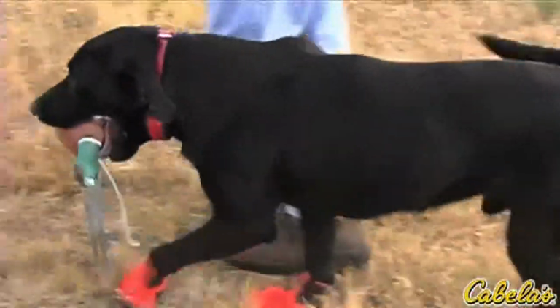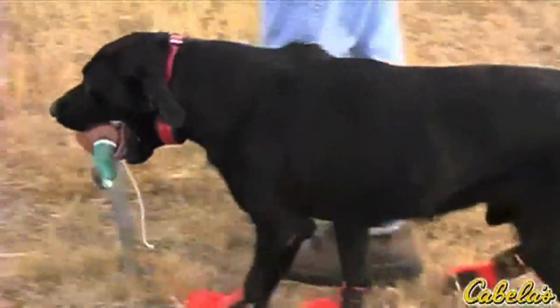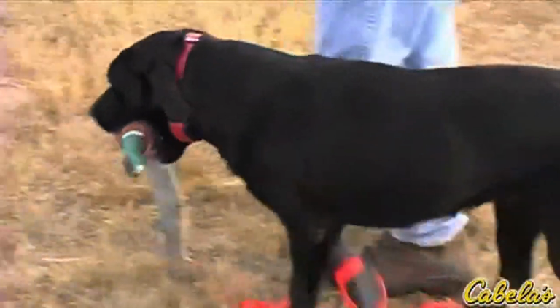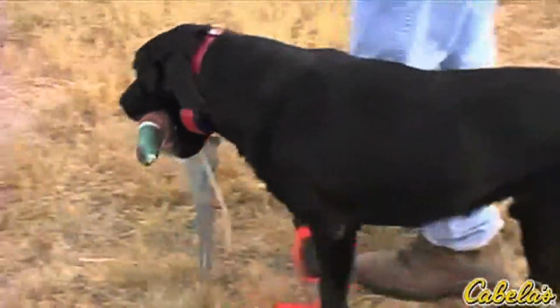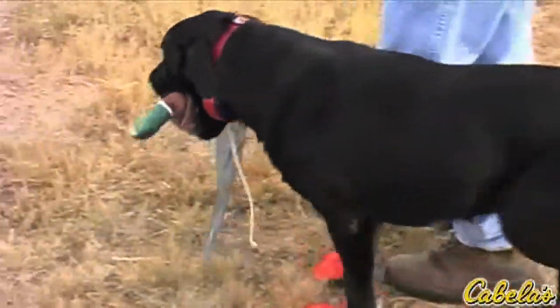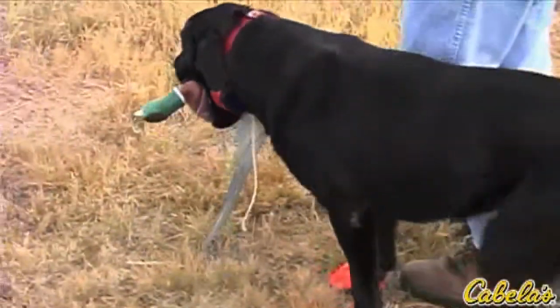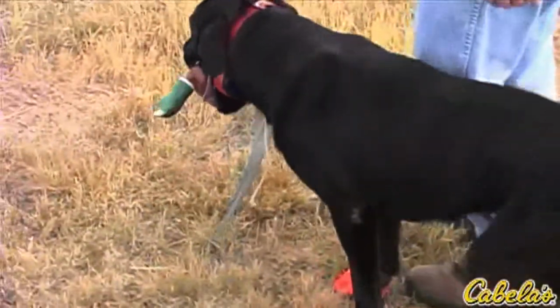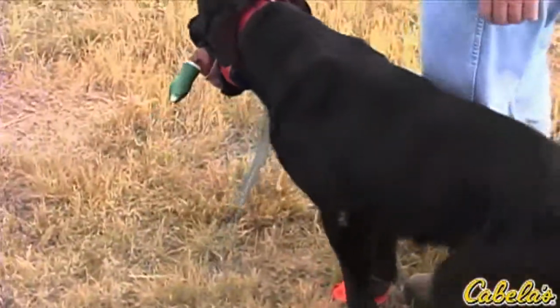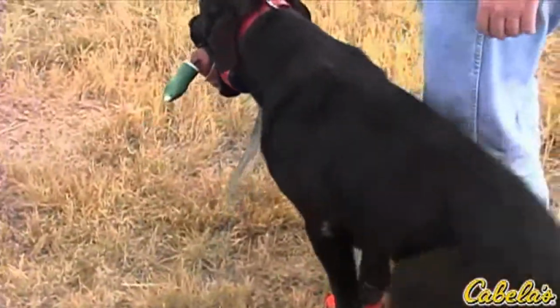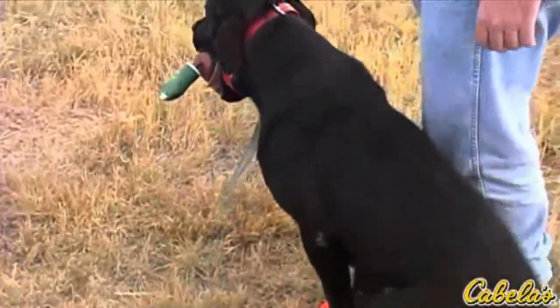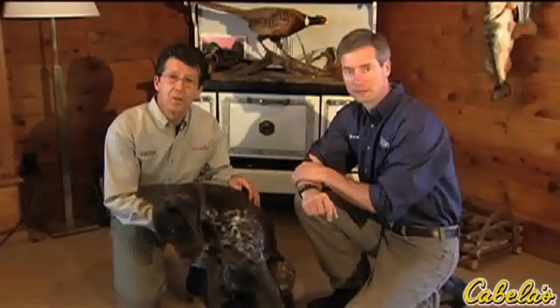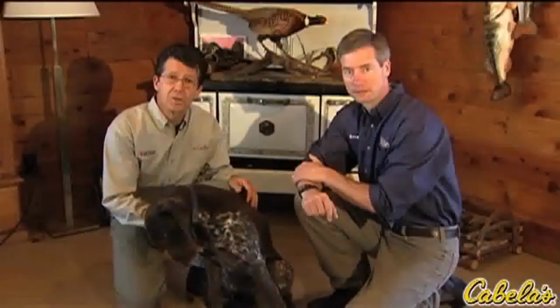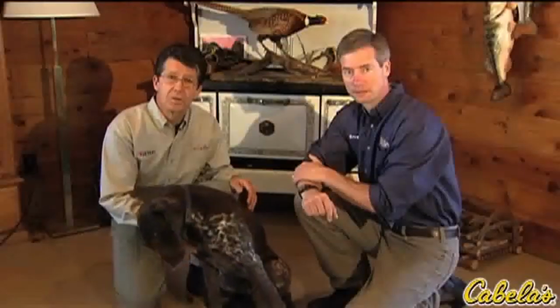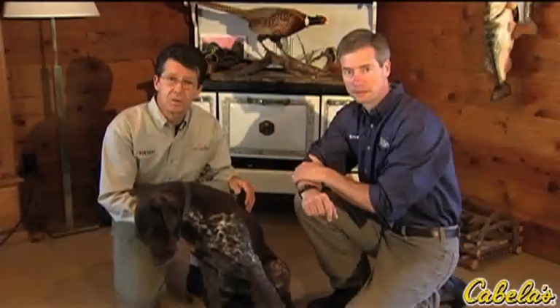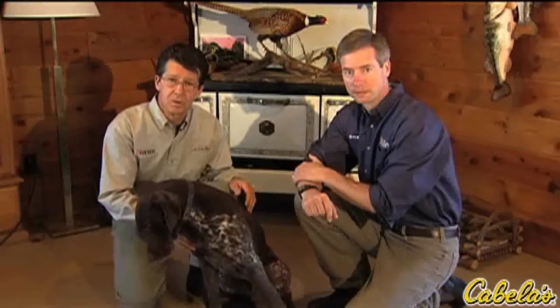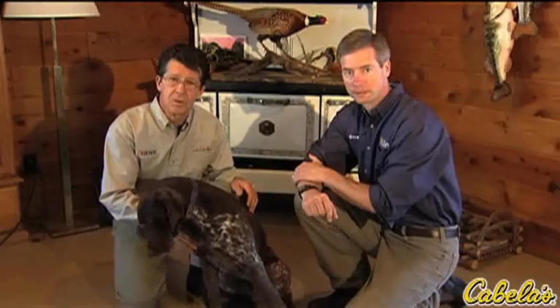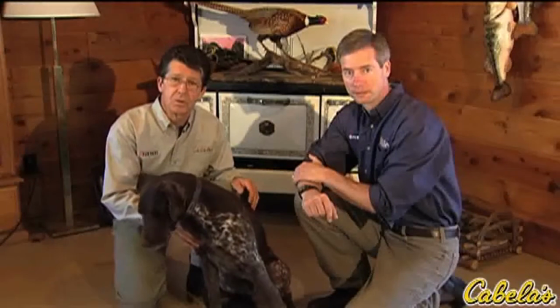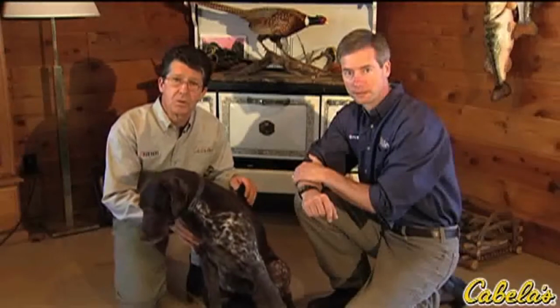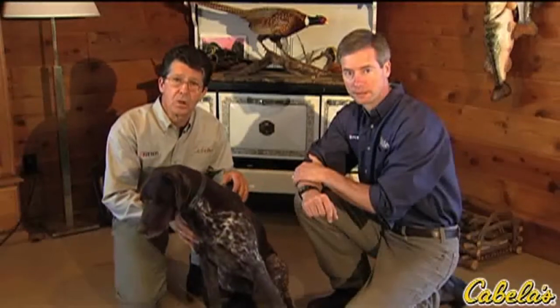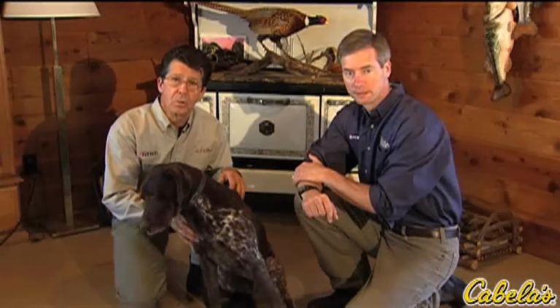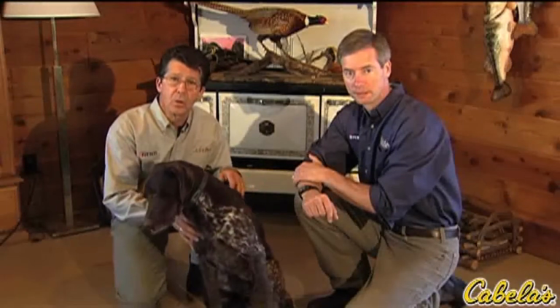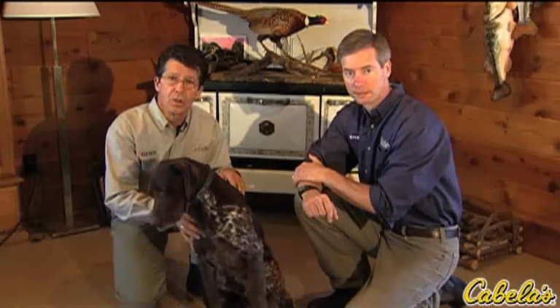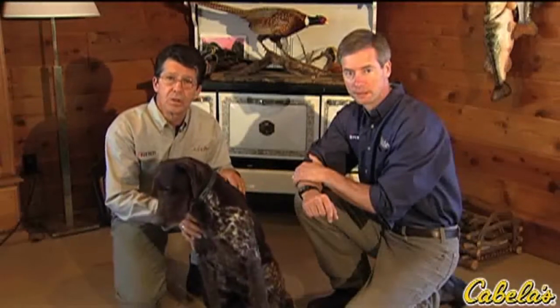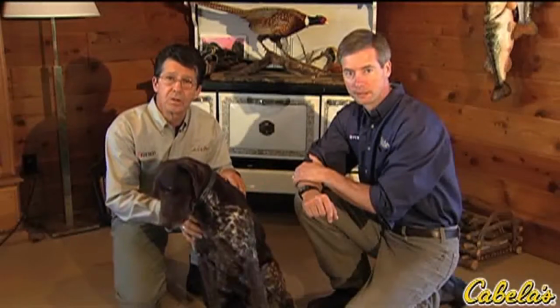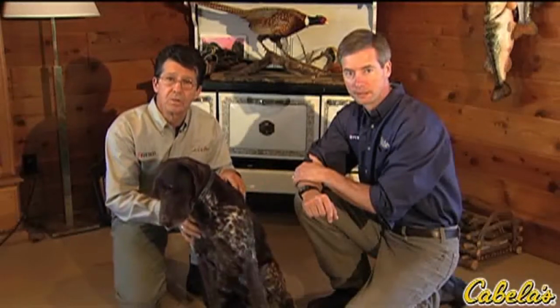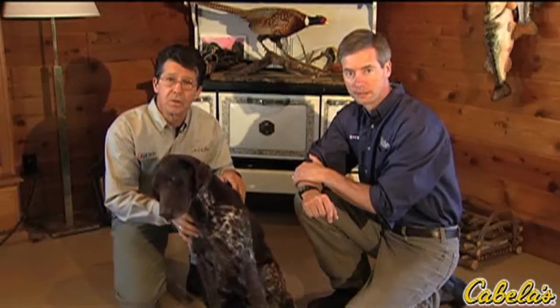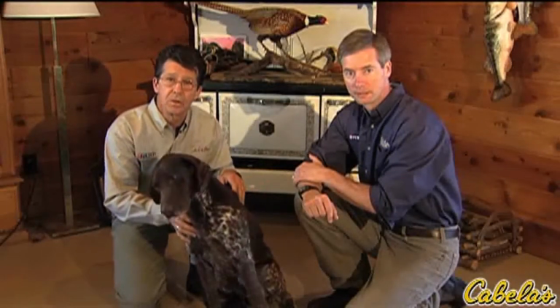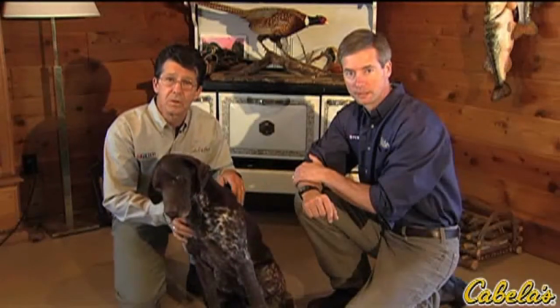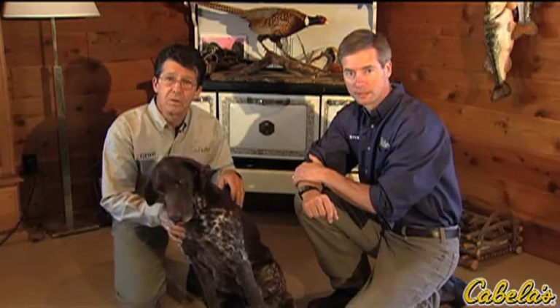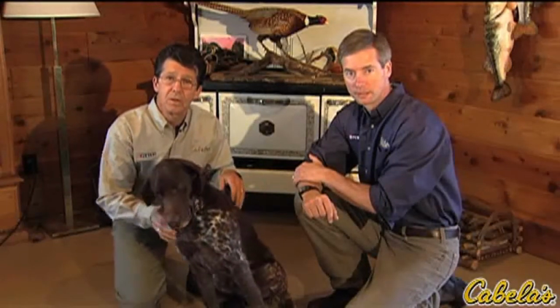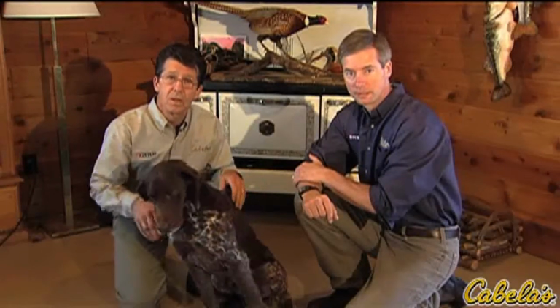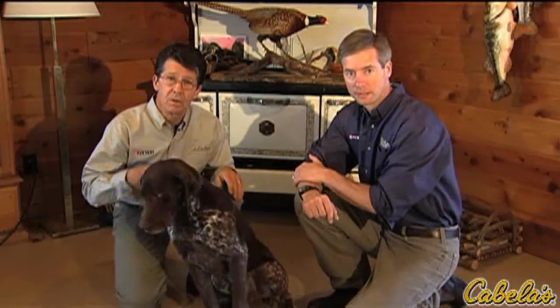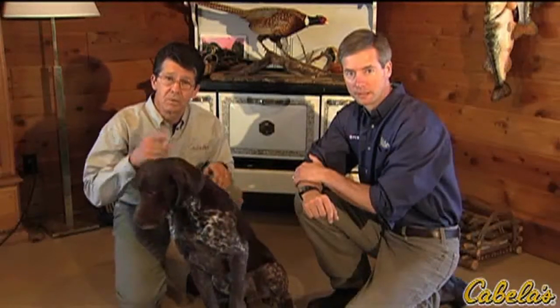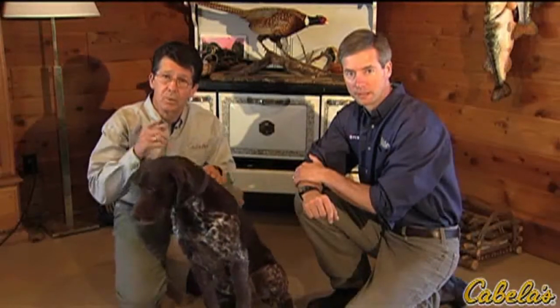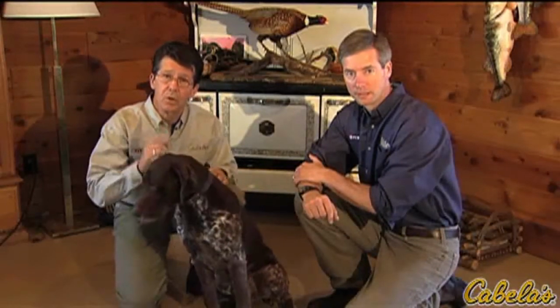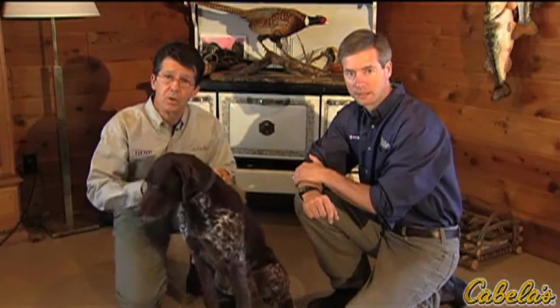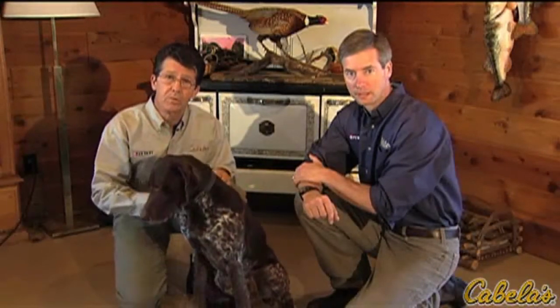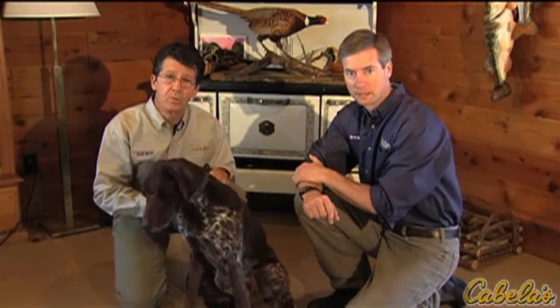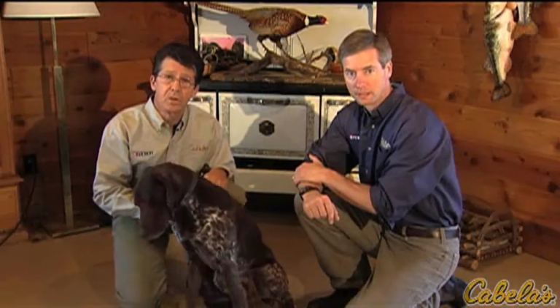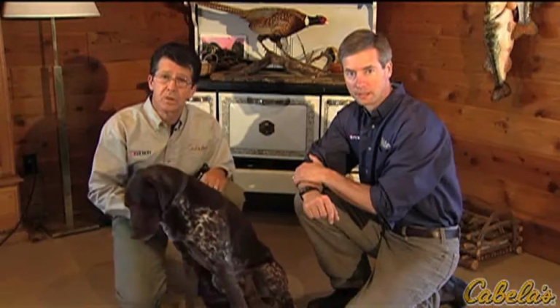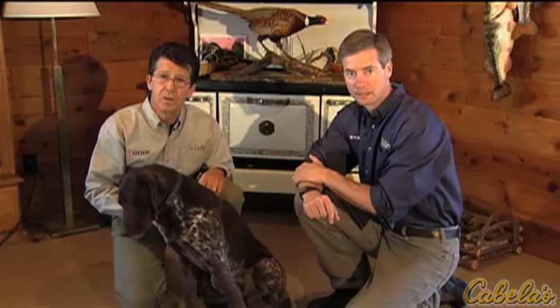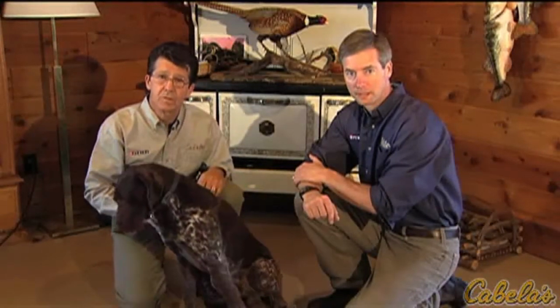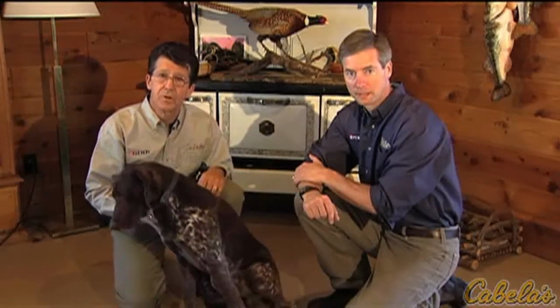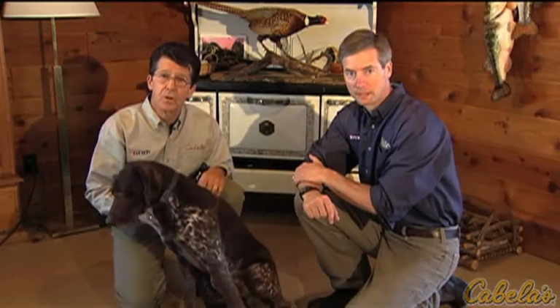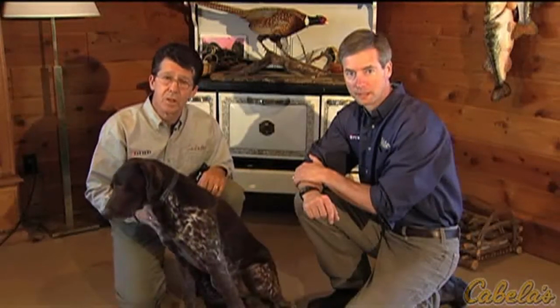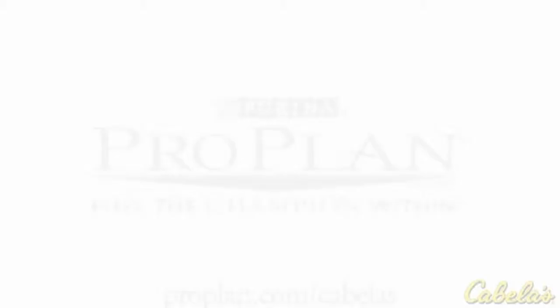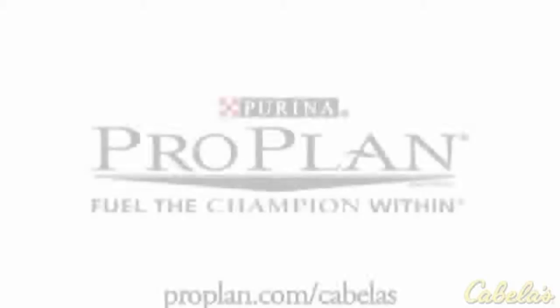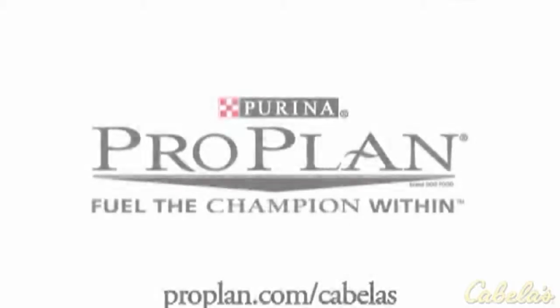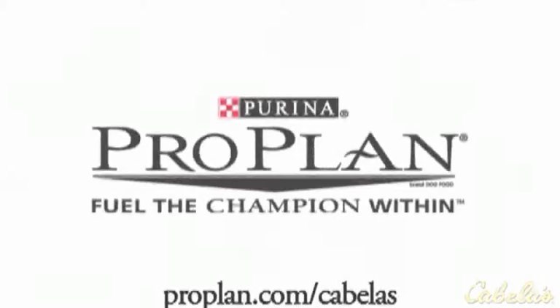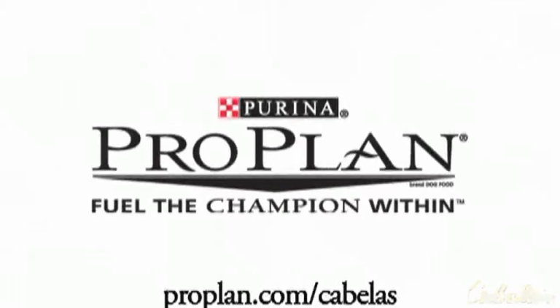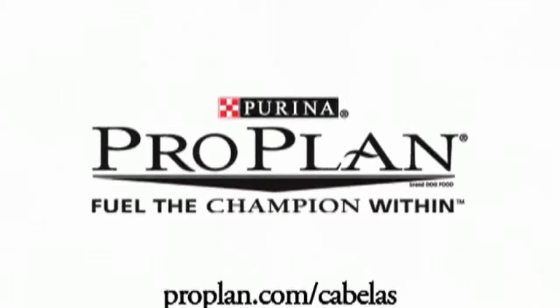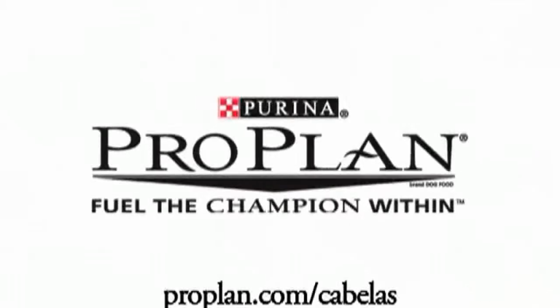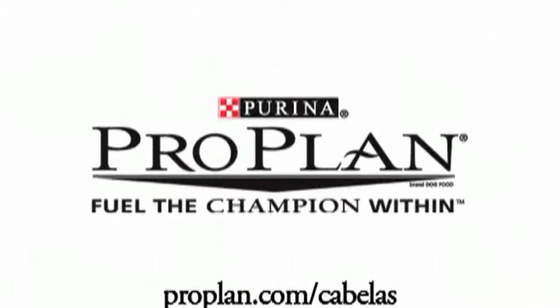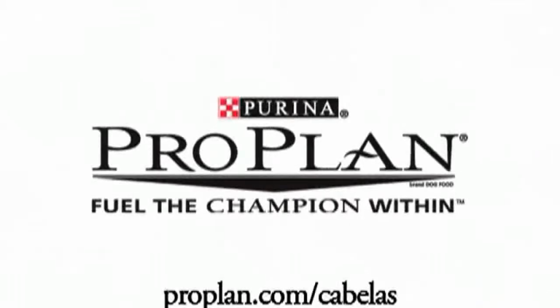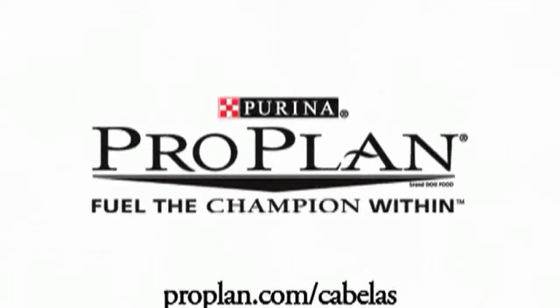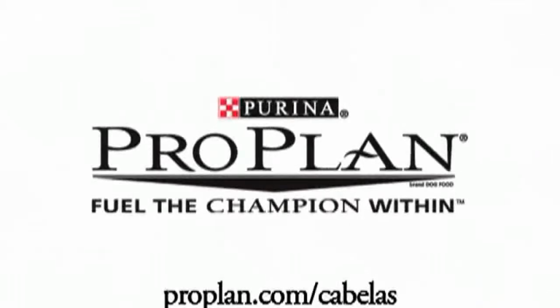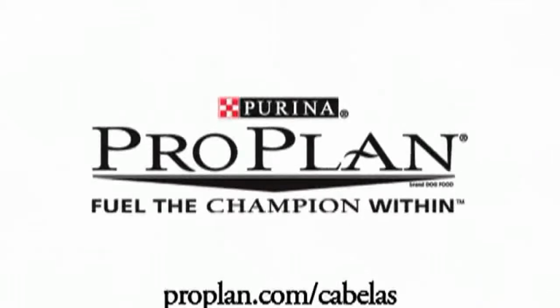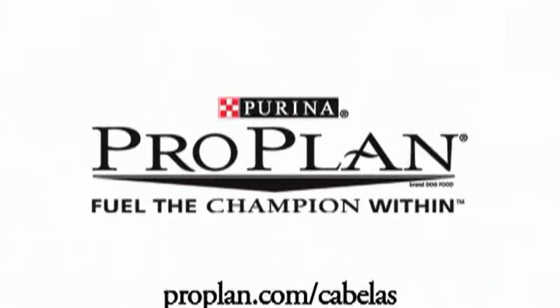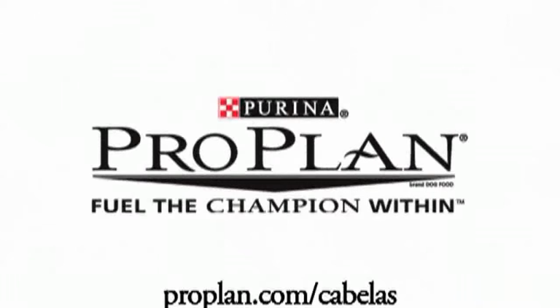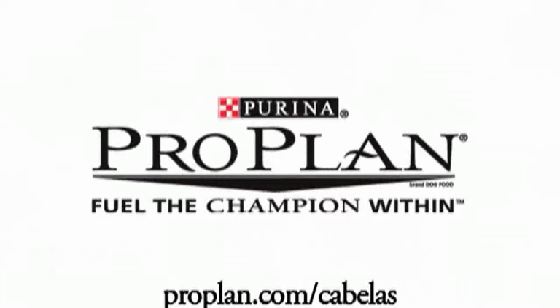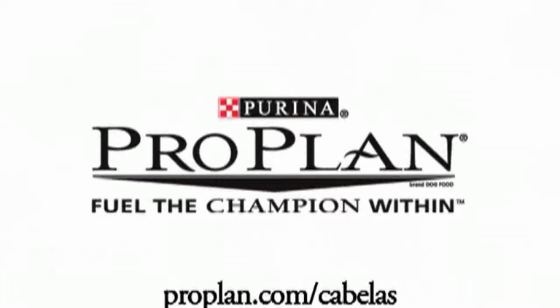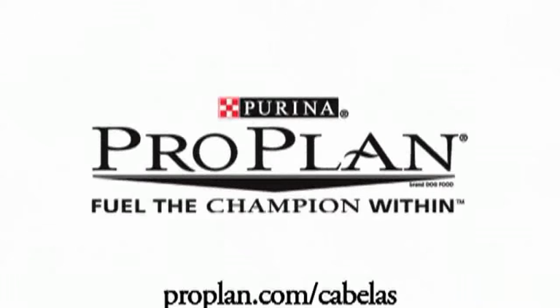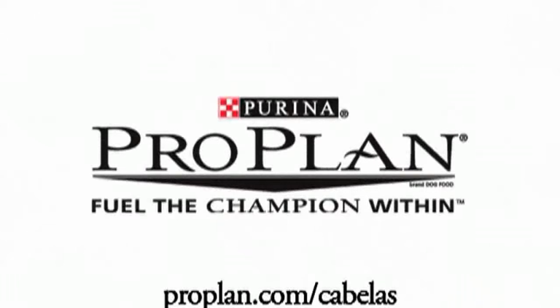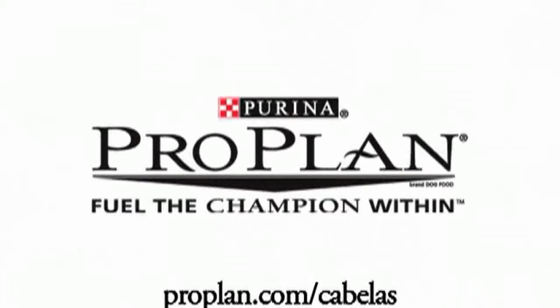Folks, taking these precautions you're going to enjoy more days in the field. For more information on foot care and other topics, go to our website.